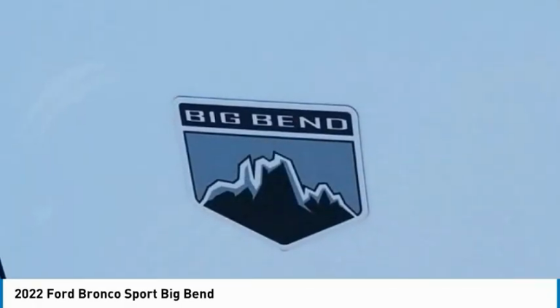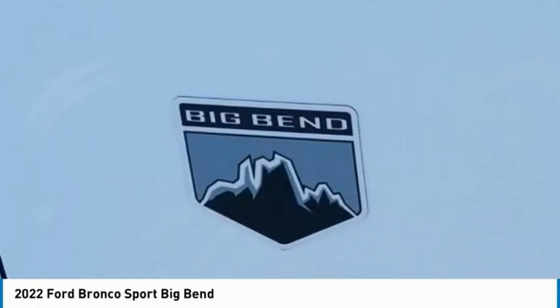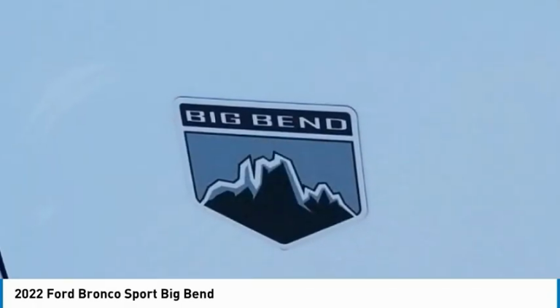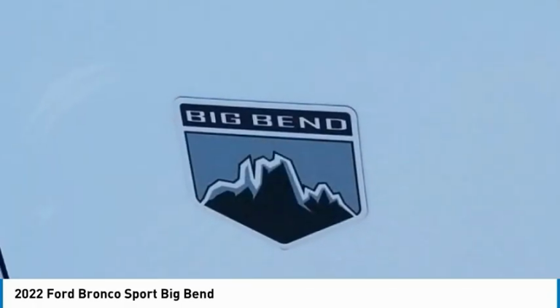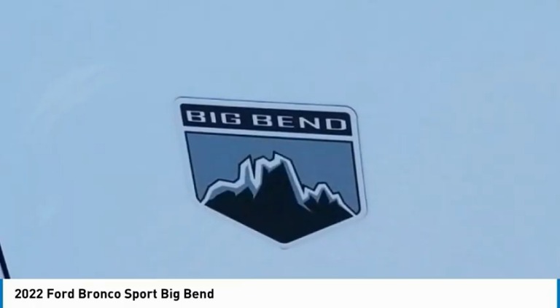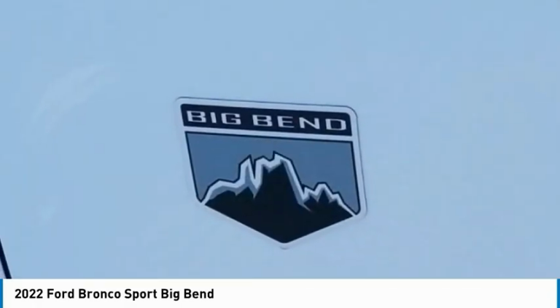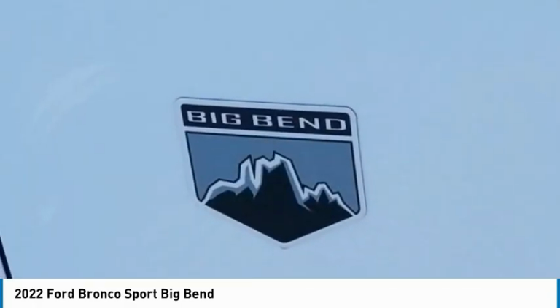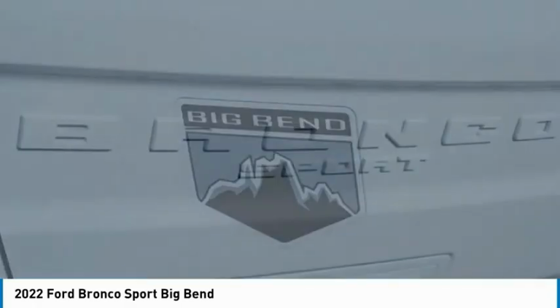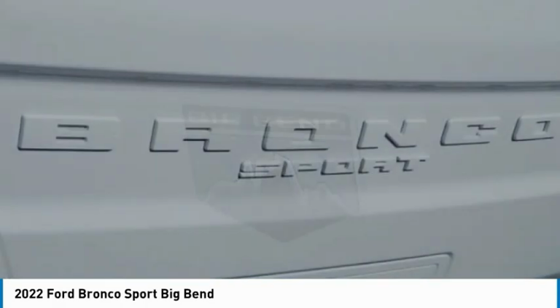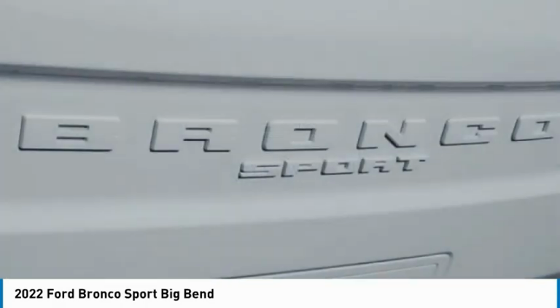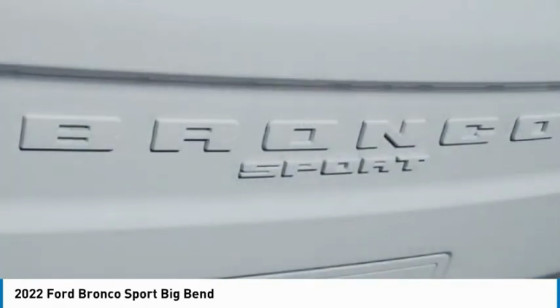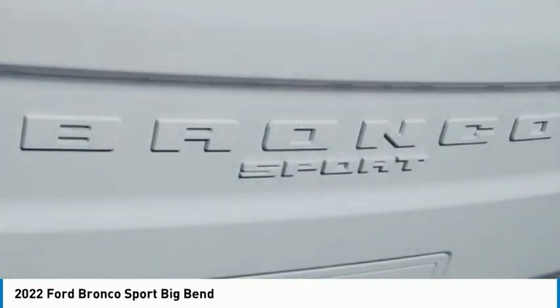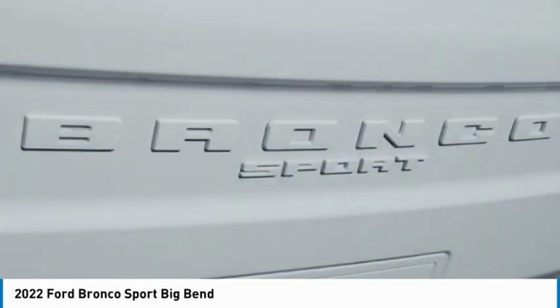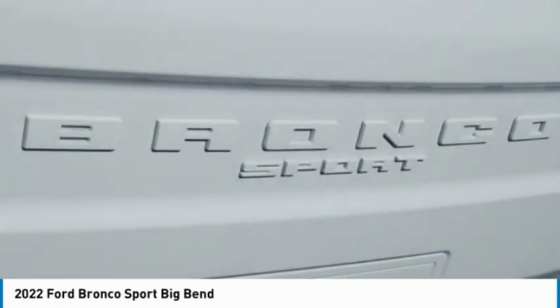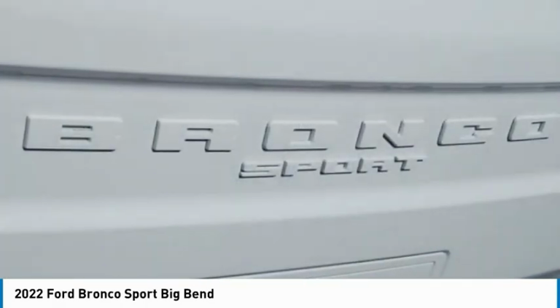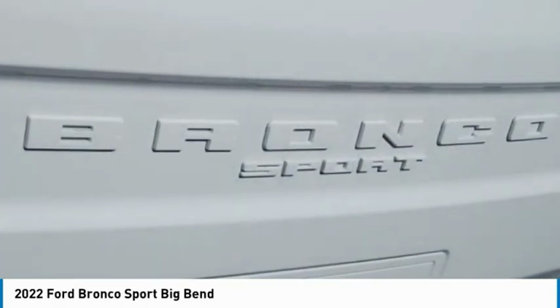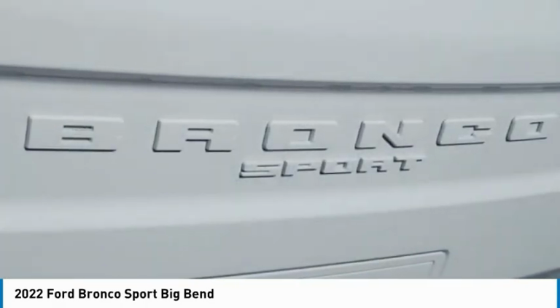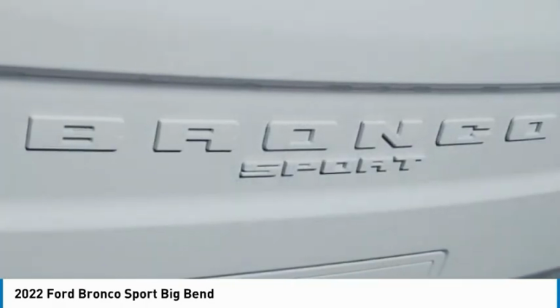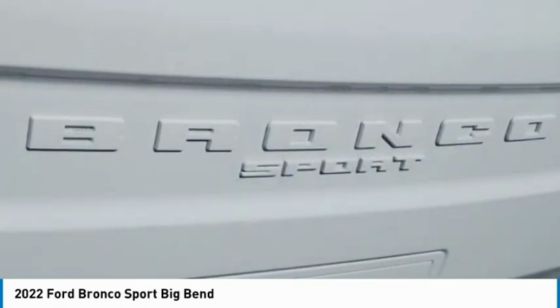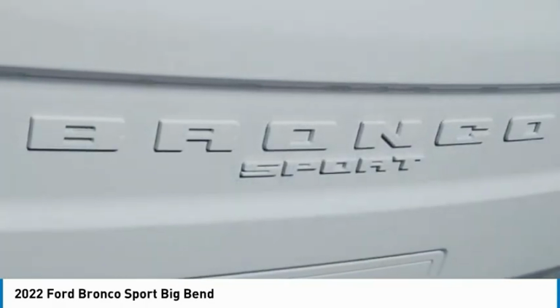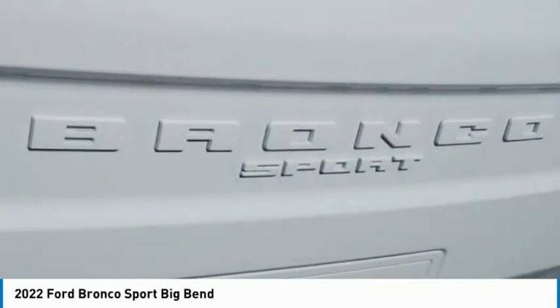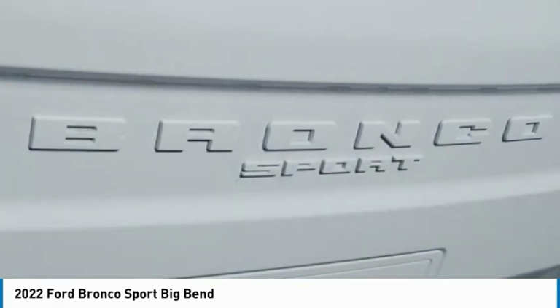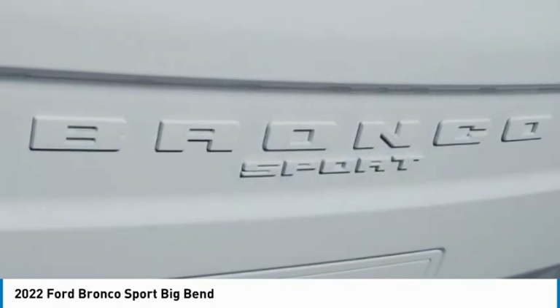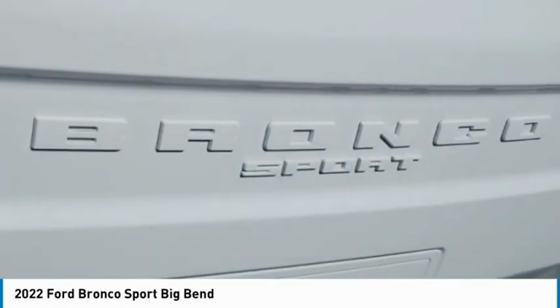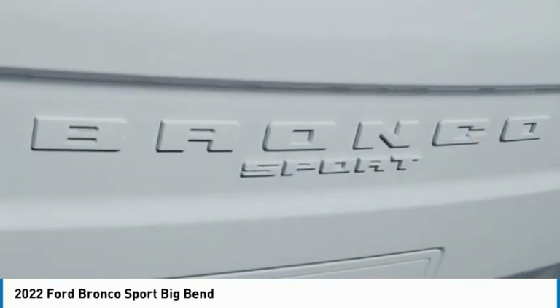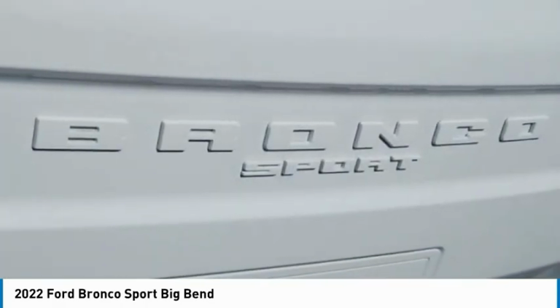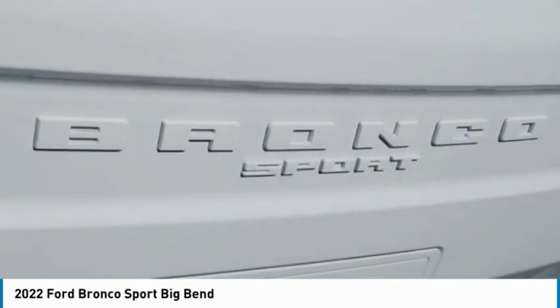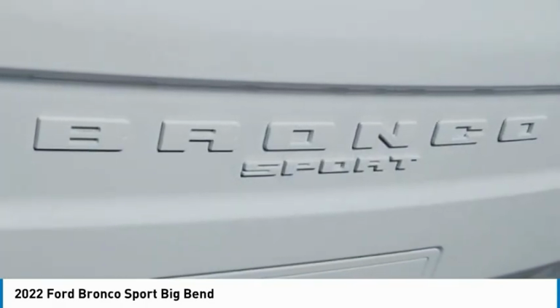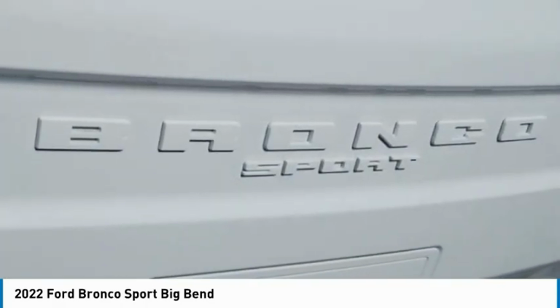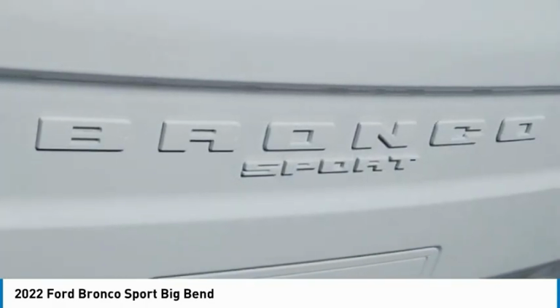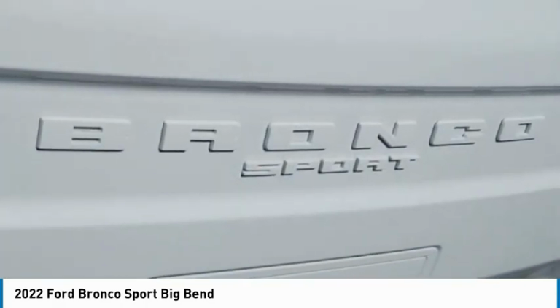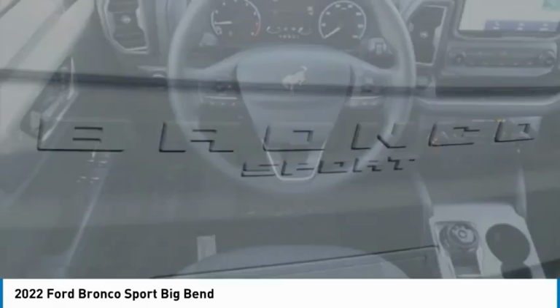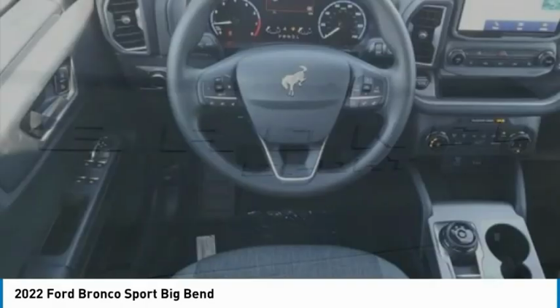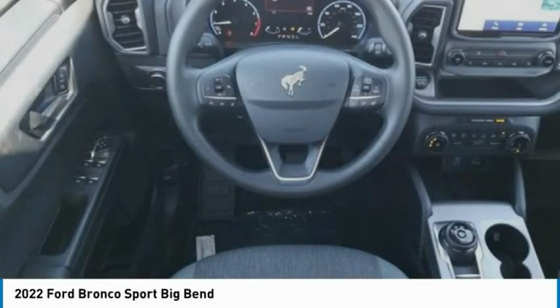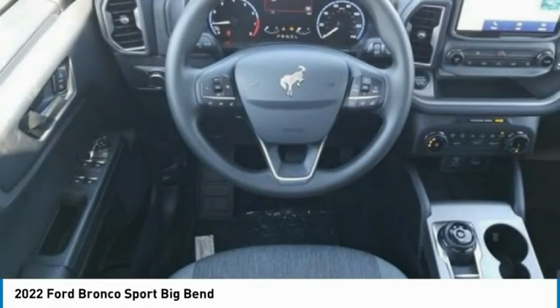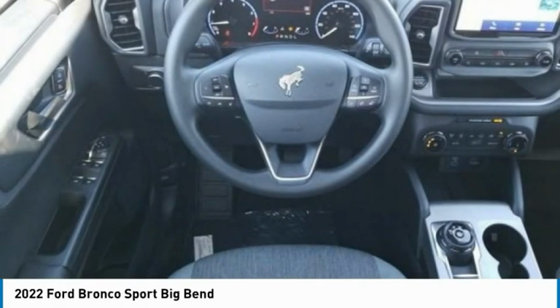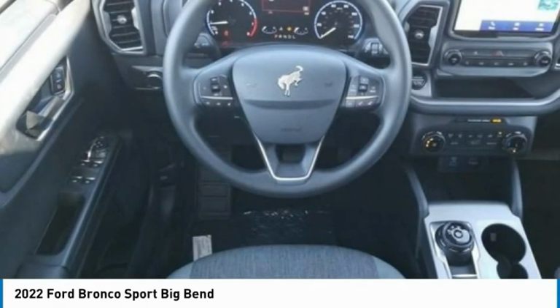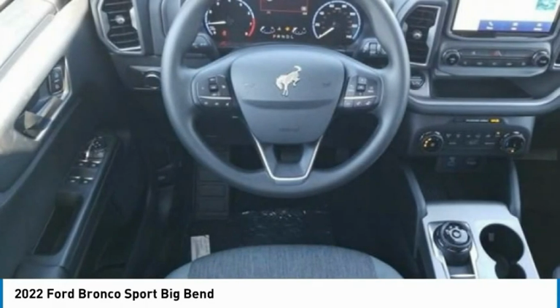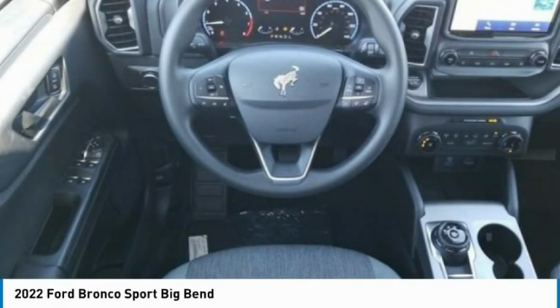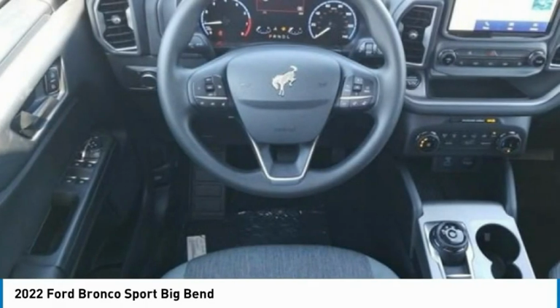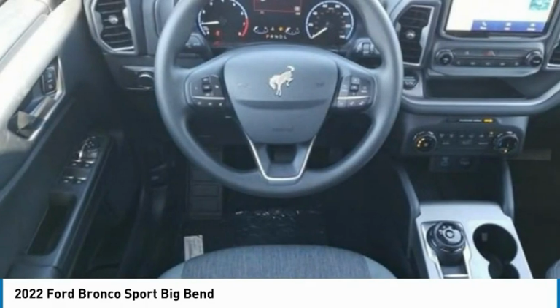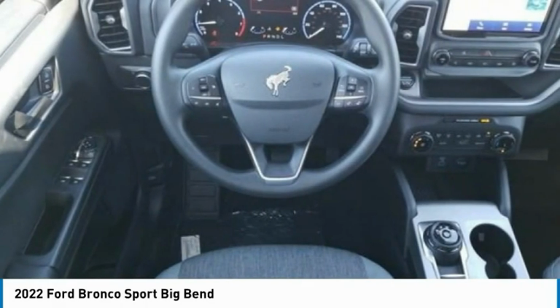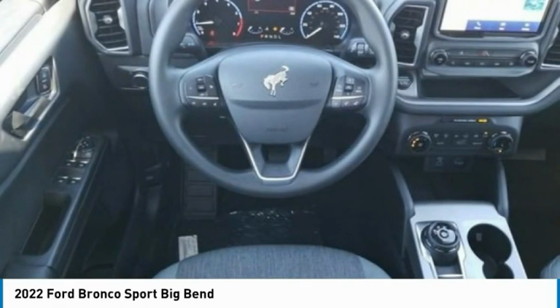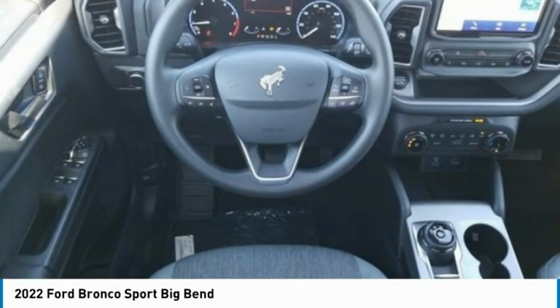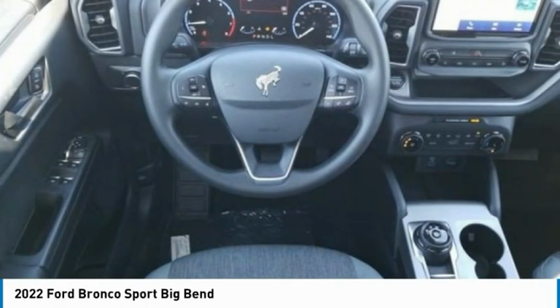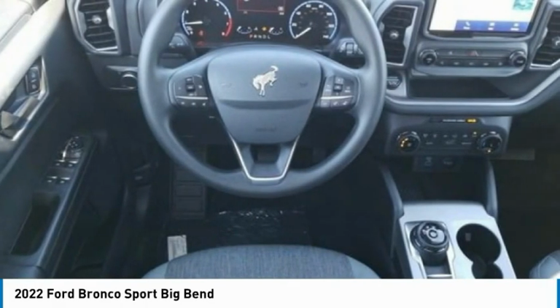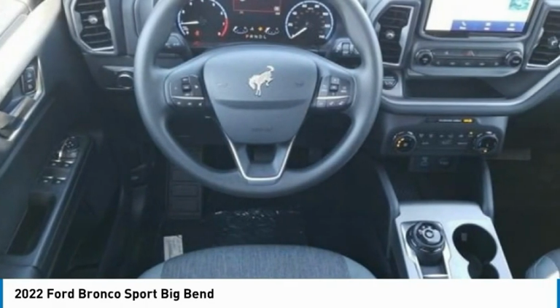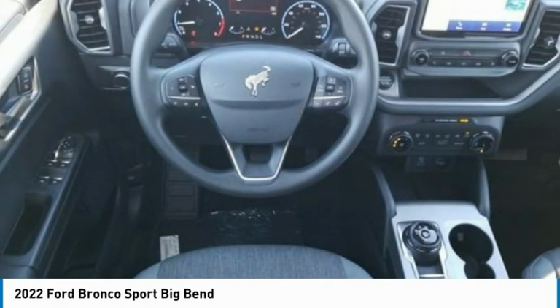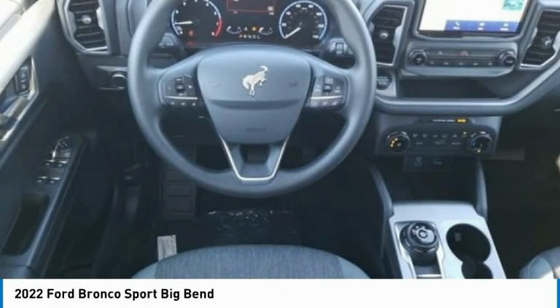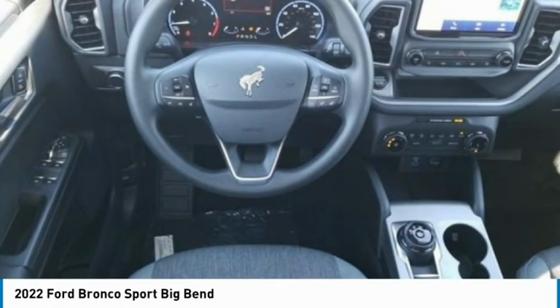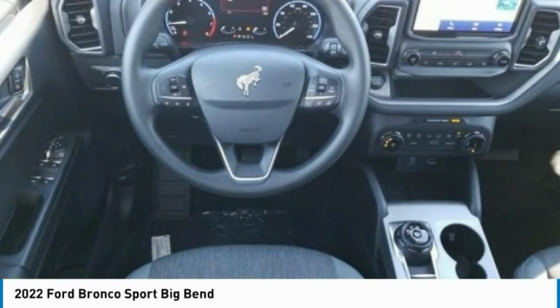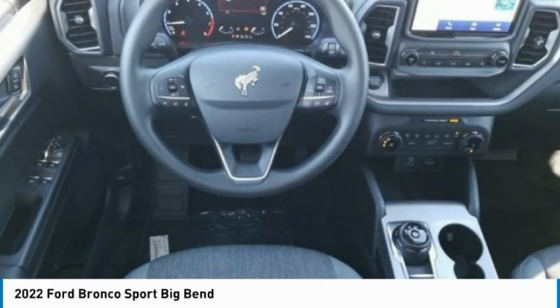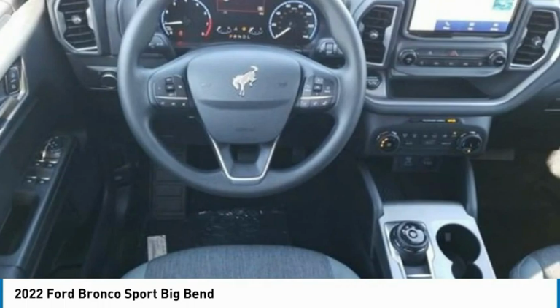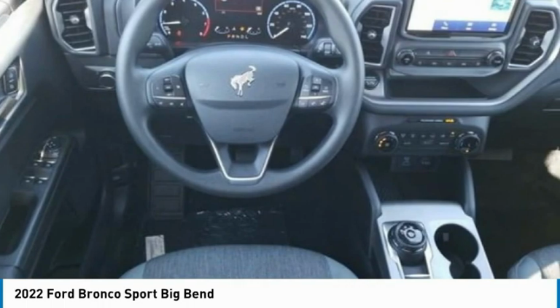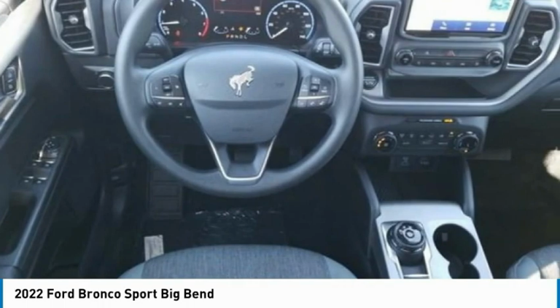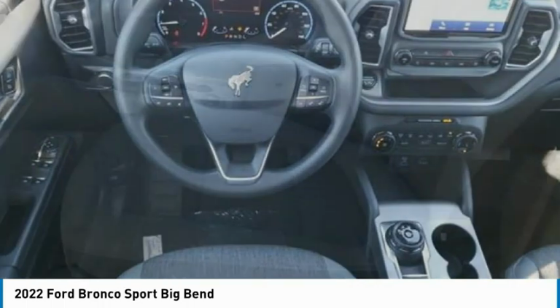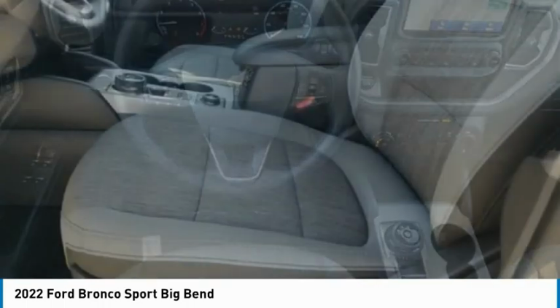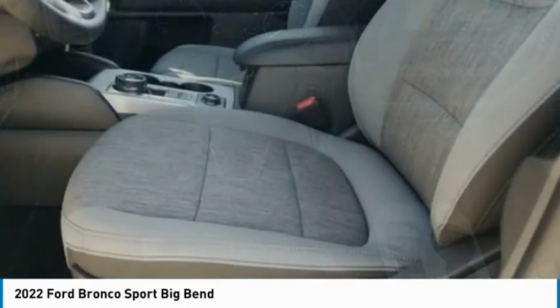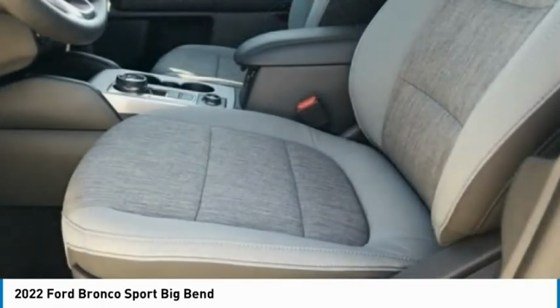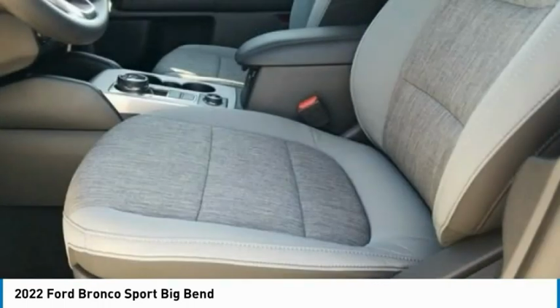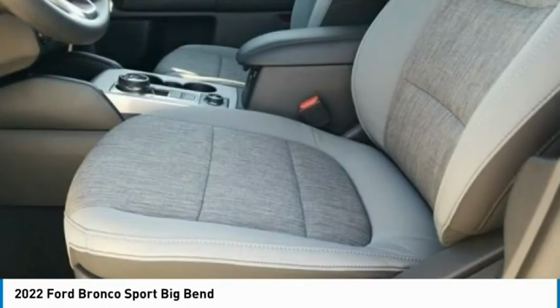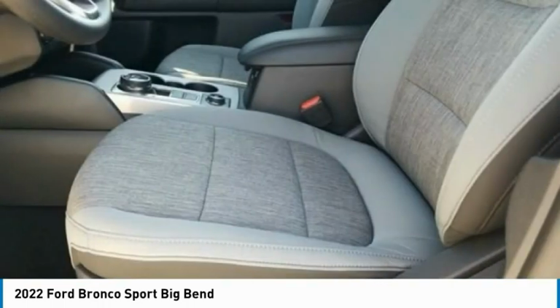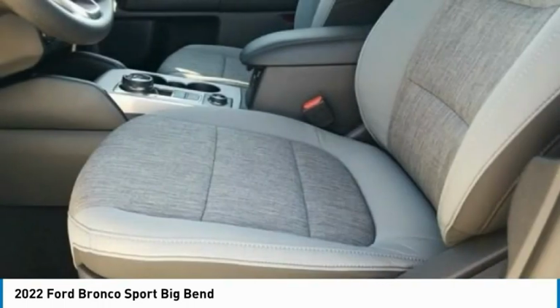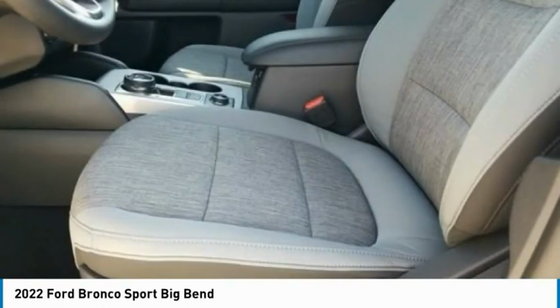Bluetooth, keyless start. A vehicle like this doesn't come along every day. Come in and get it before someone else does.